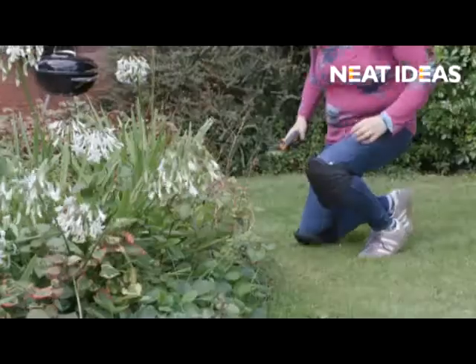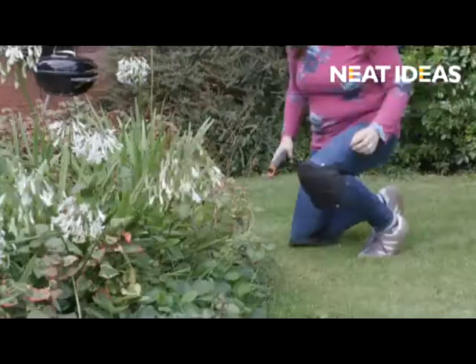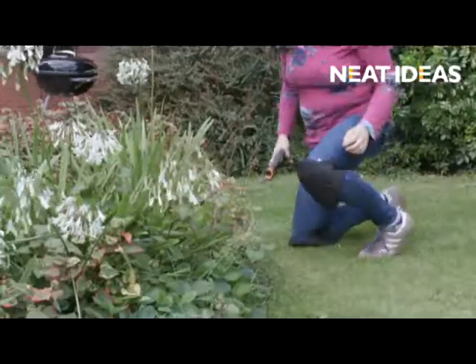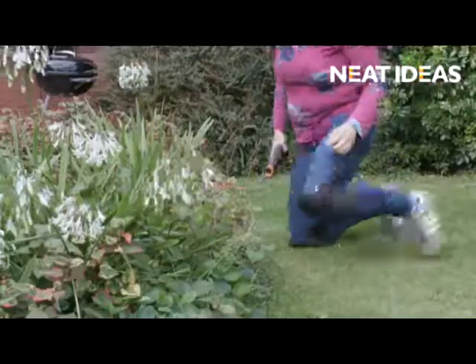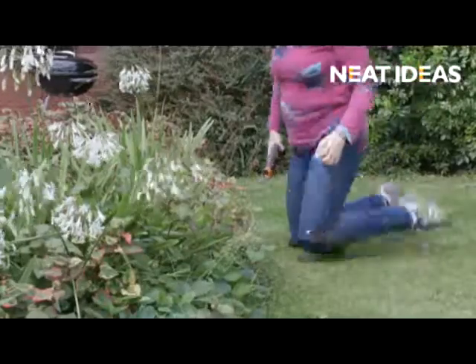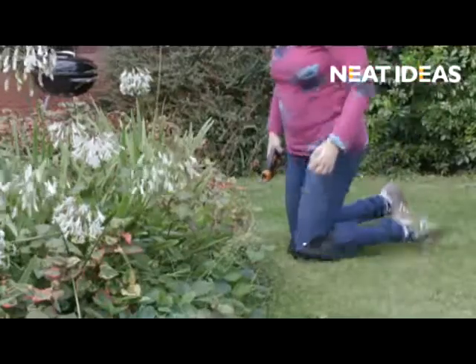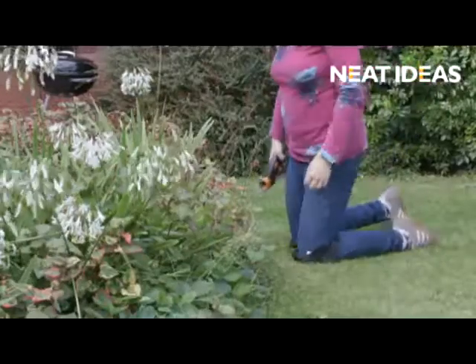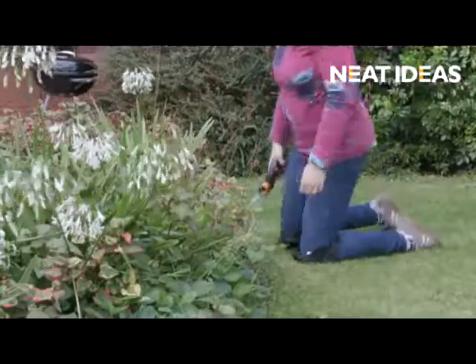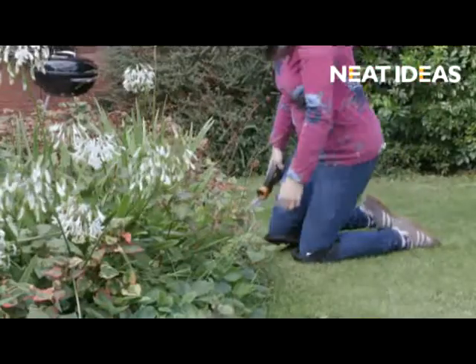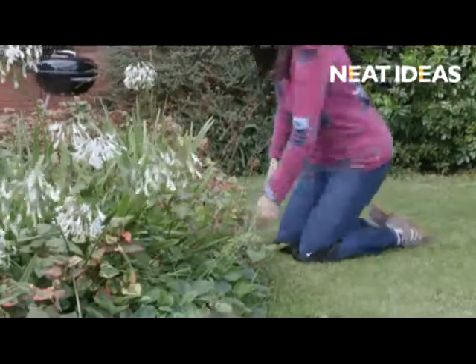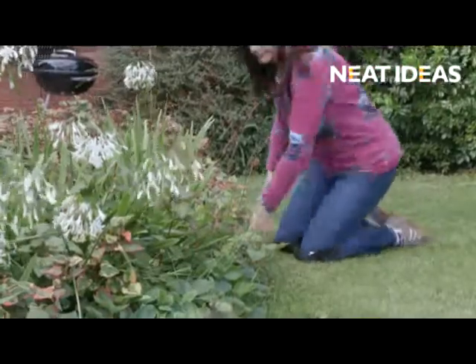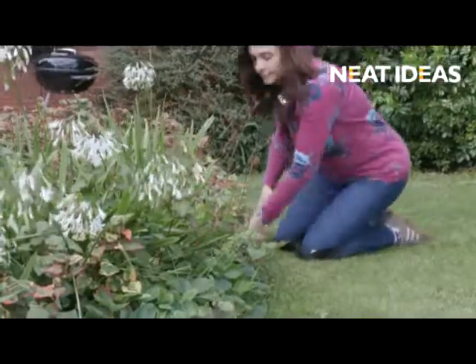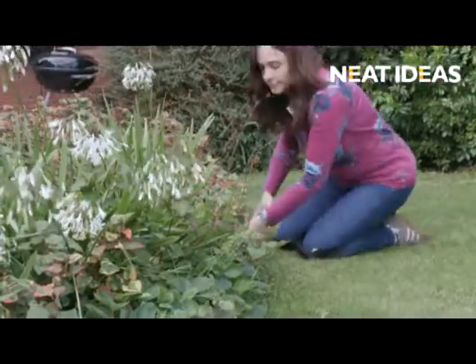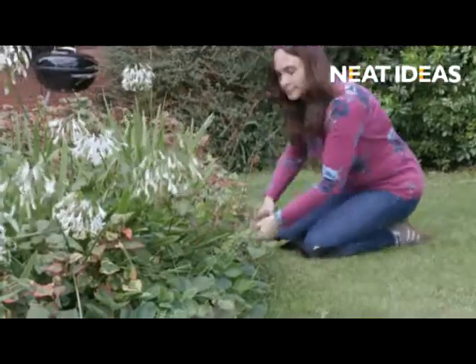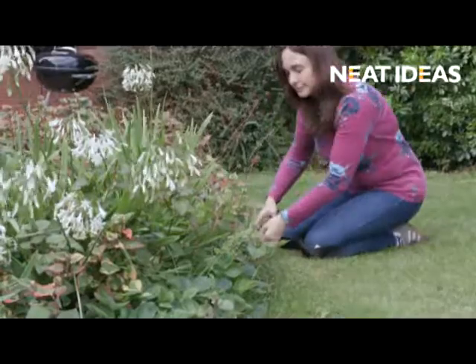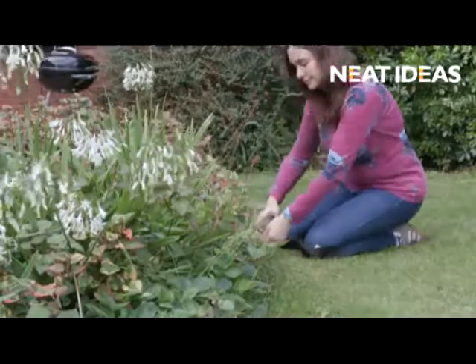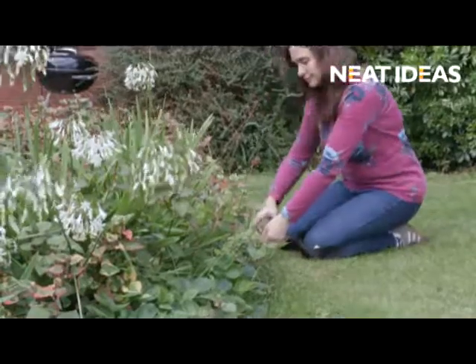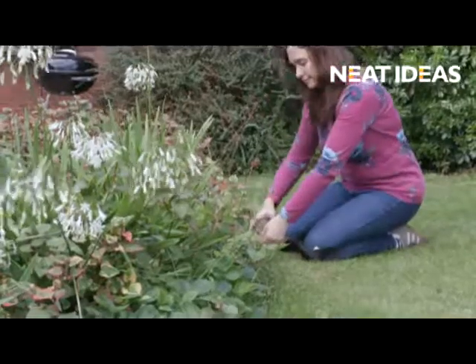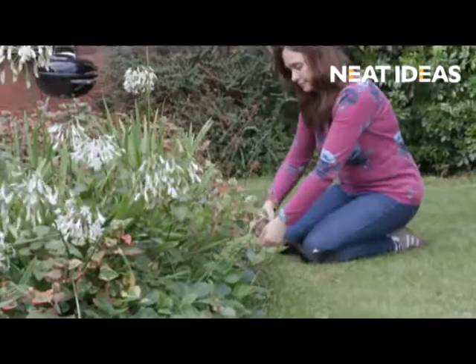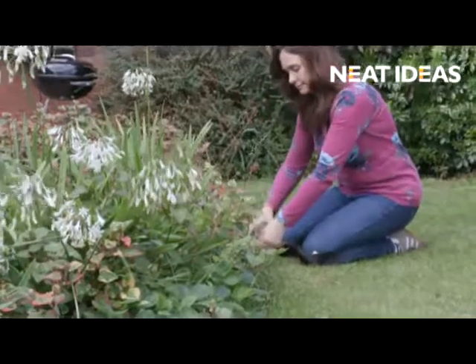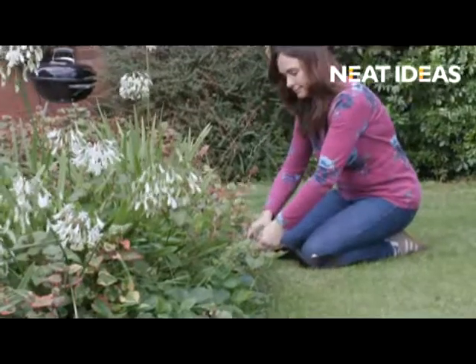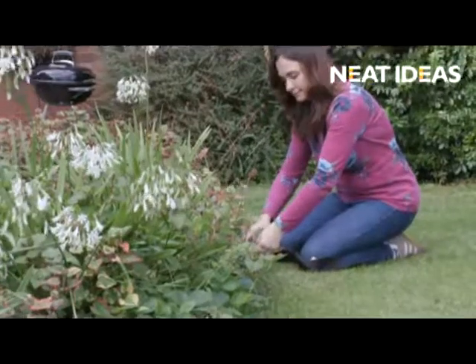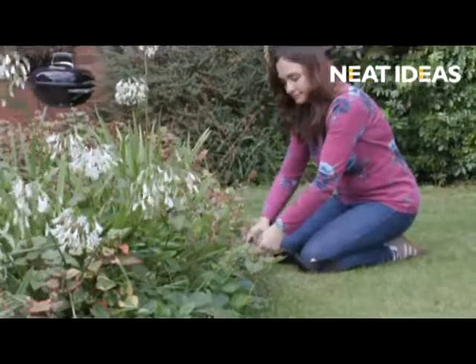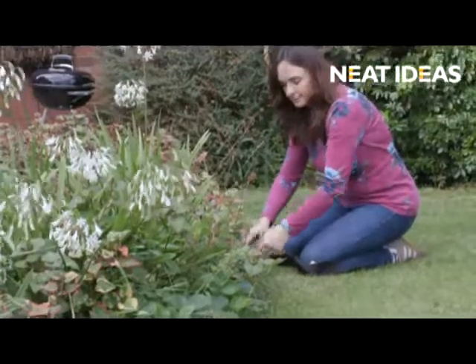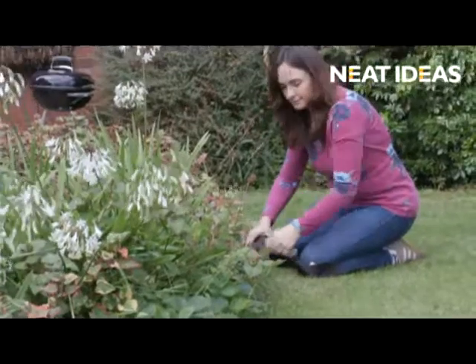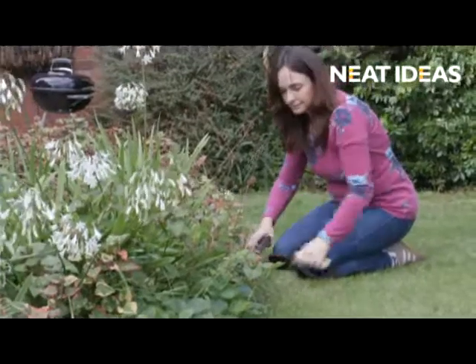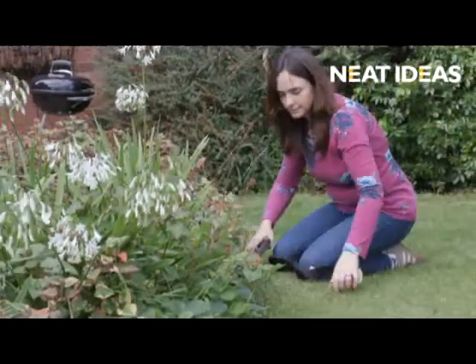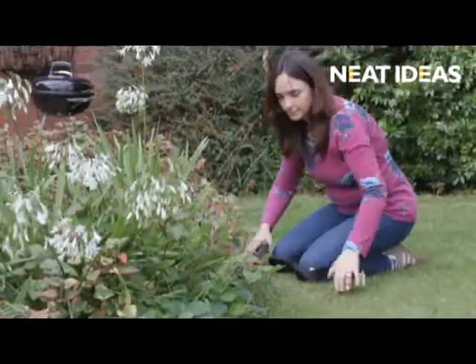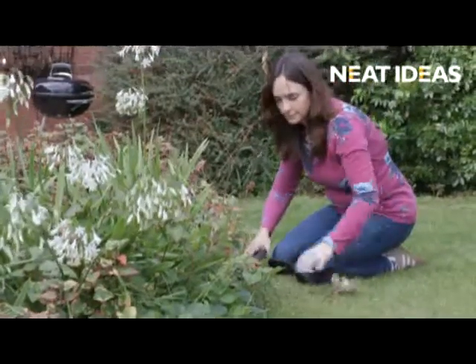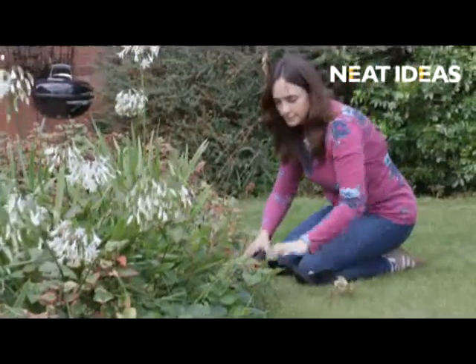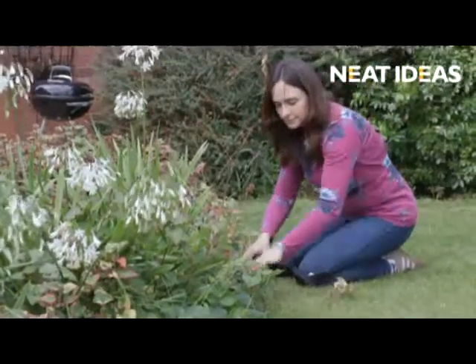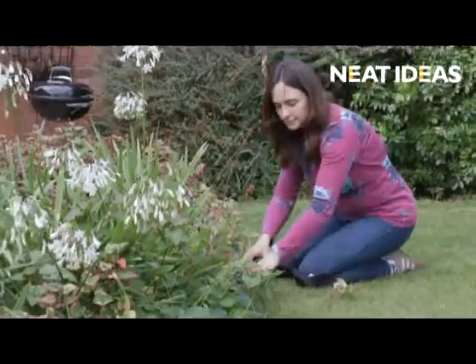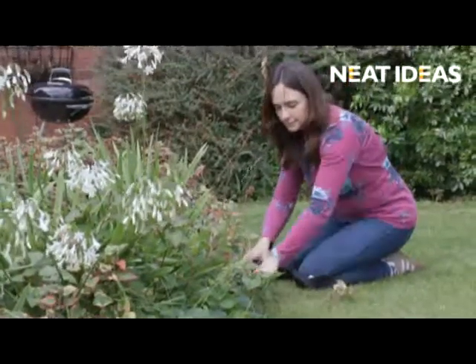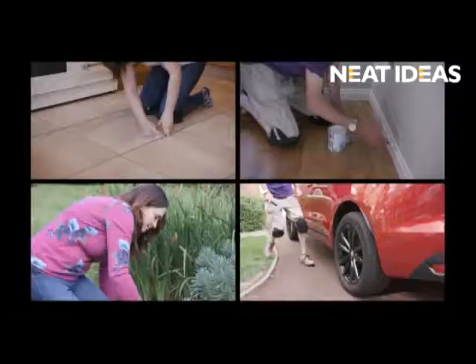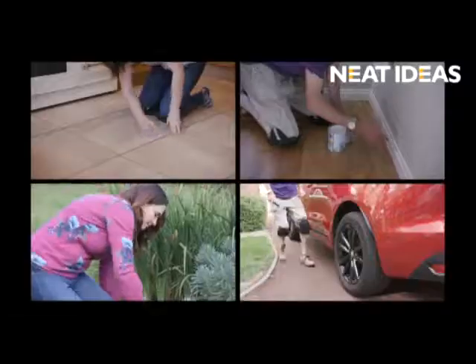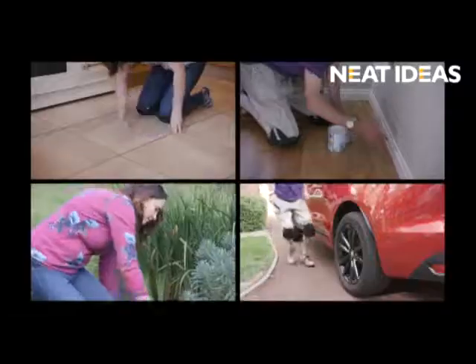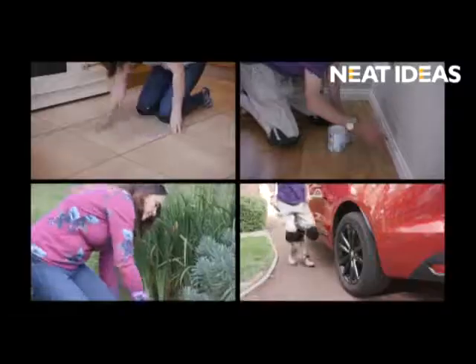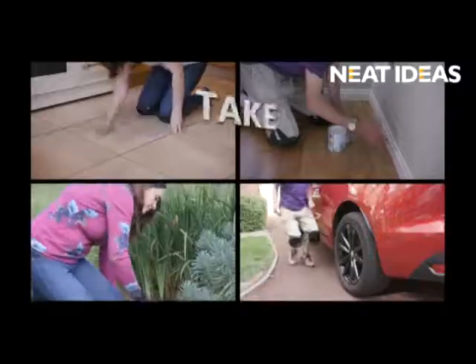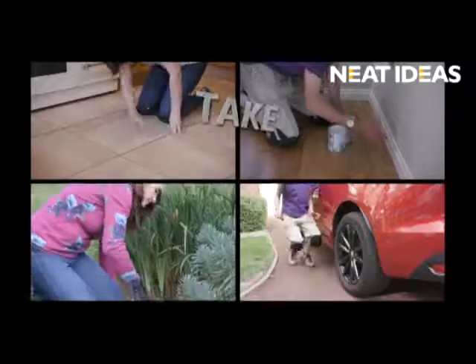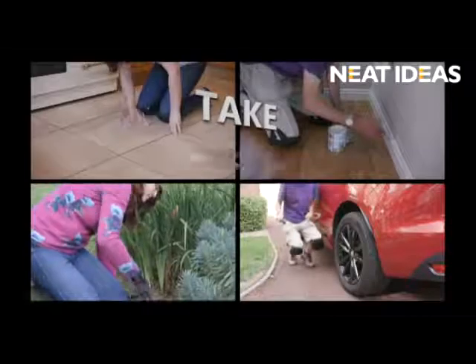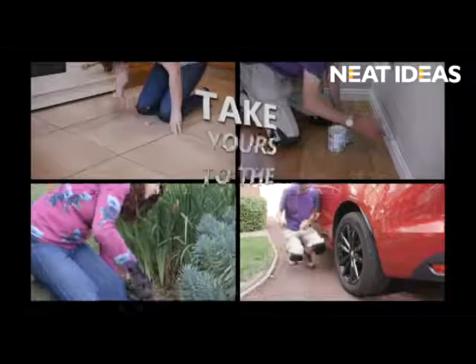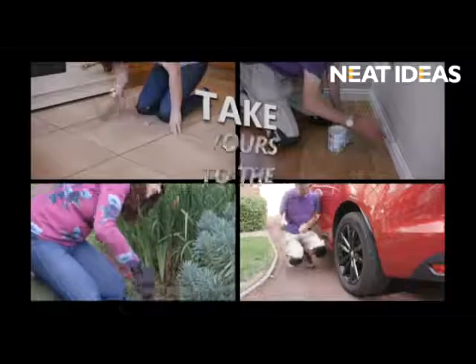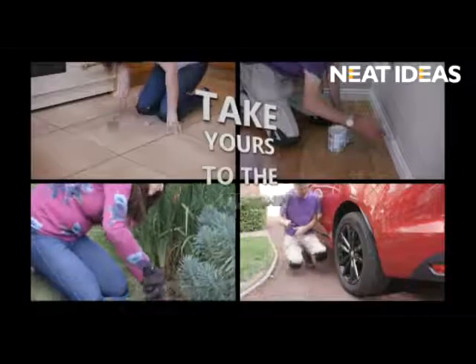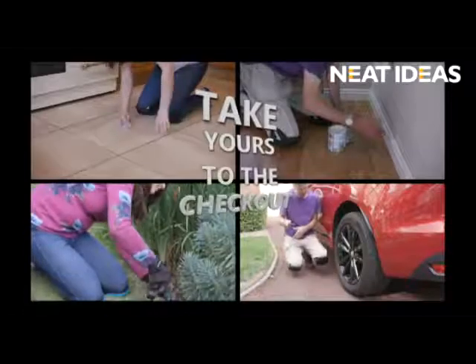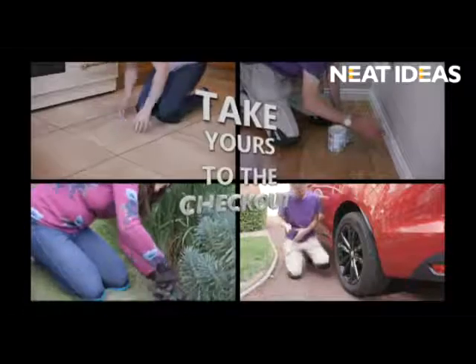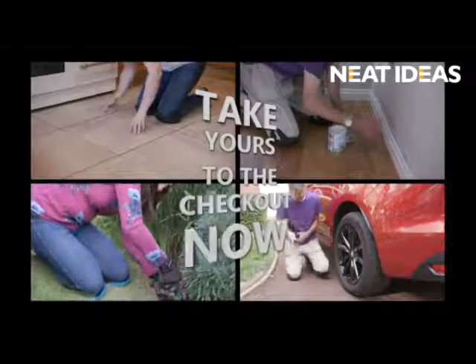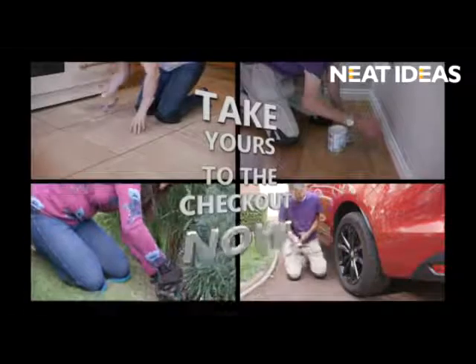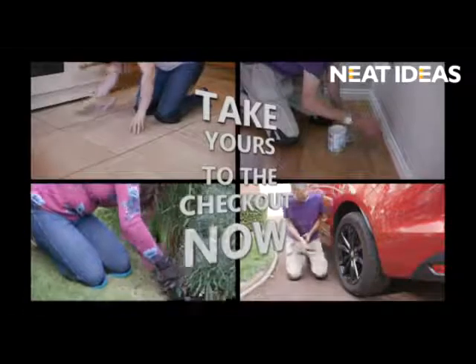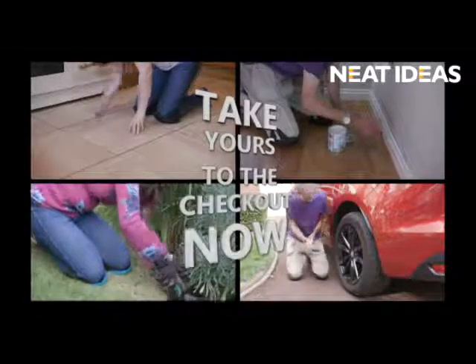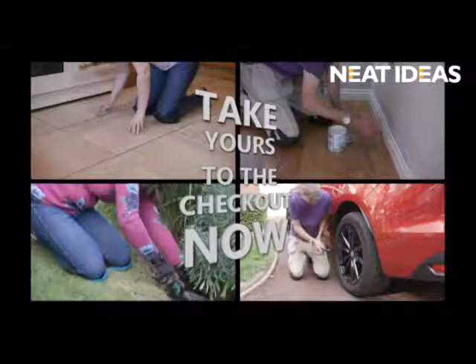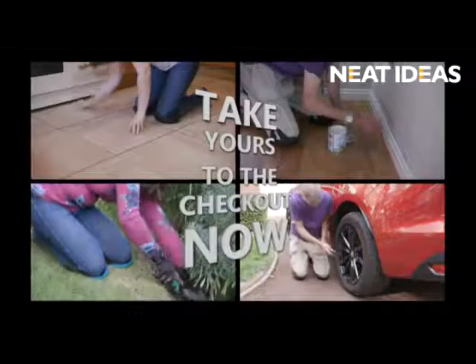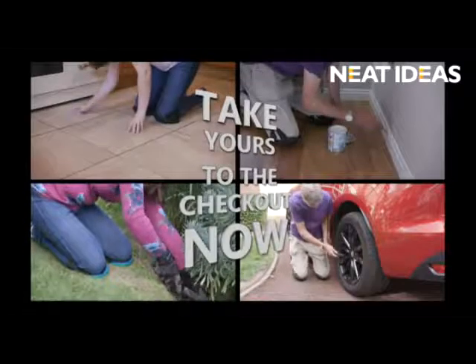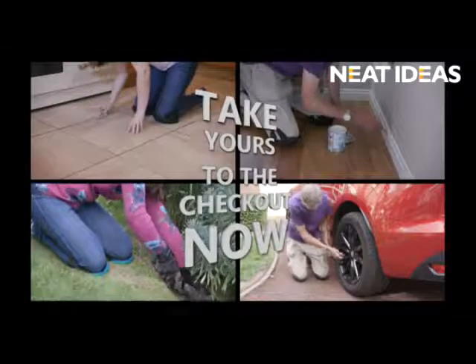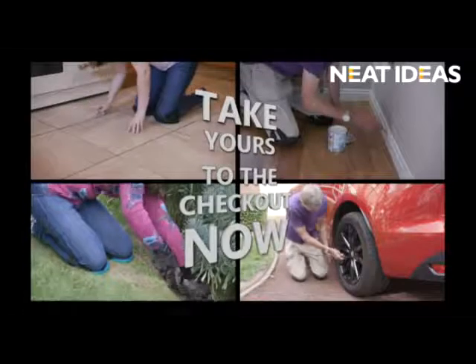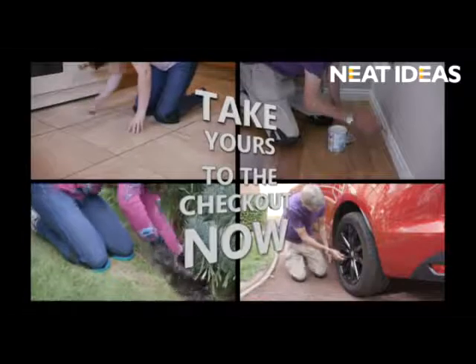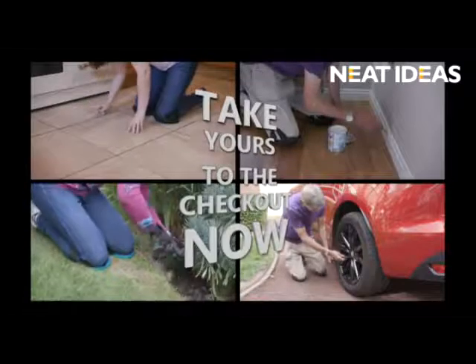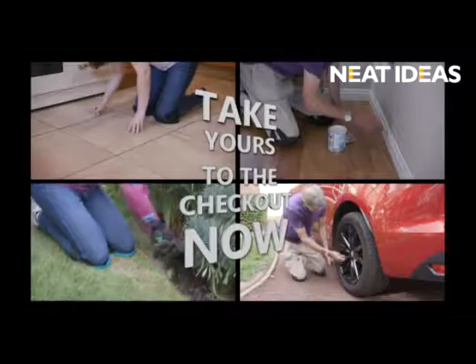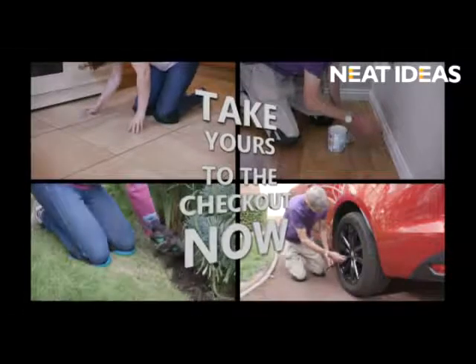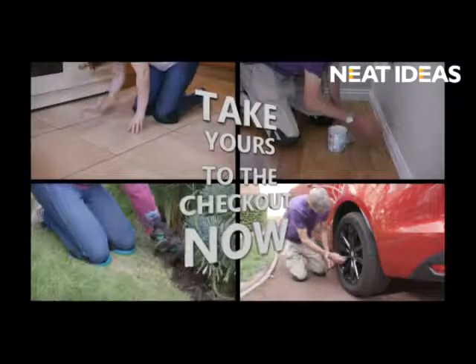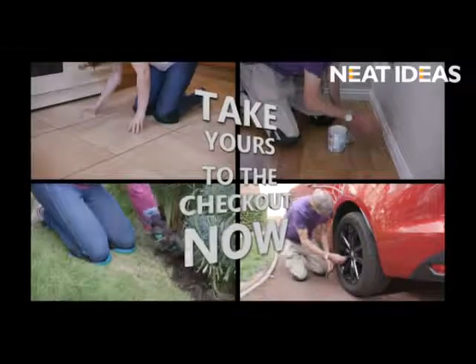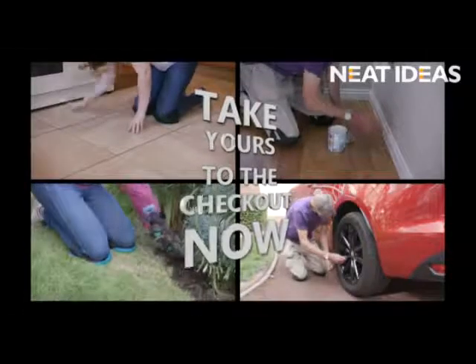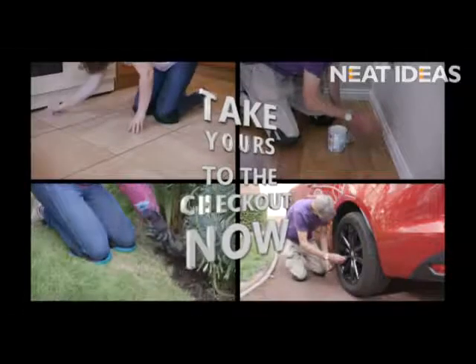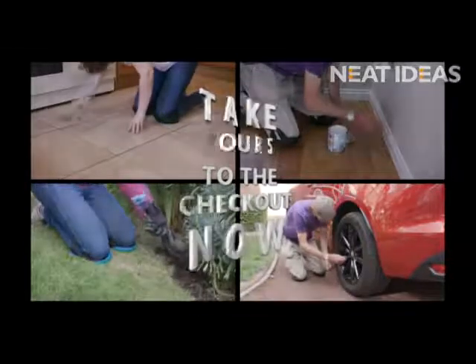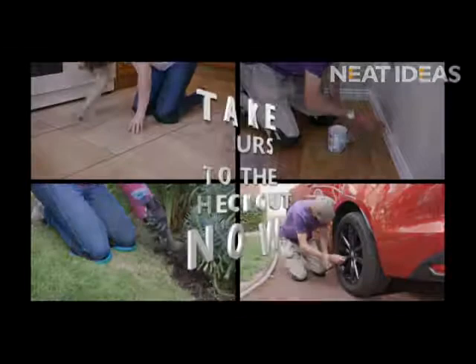So for a comfortable and cleaner gardening and DIY experience, take your Easy Knees to the checkout now.